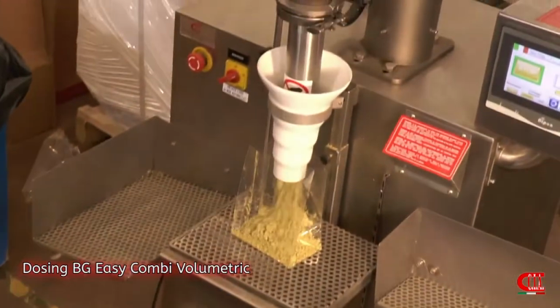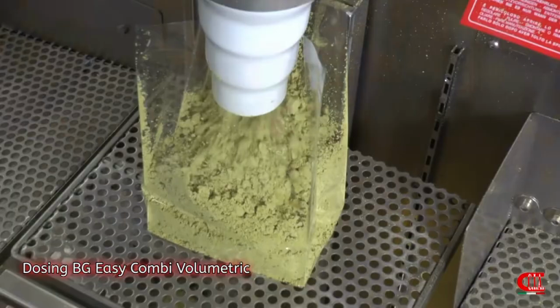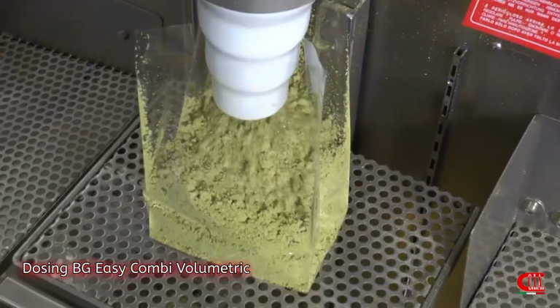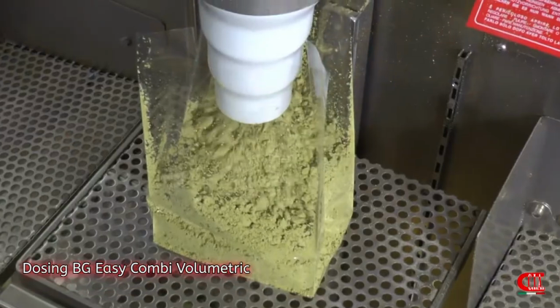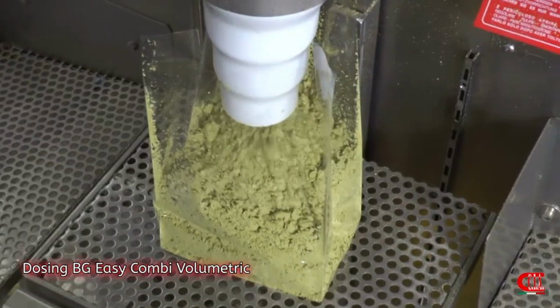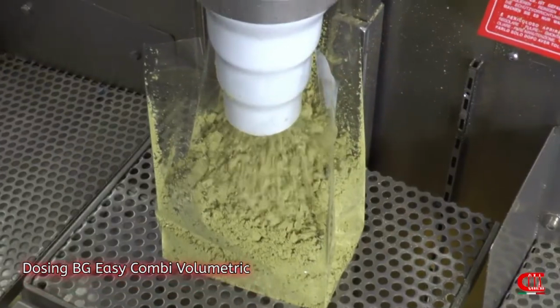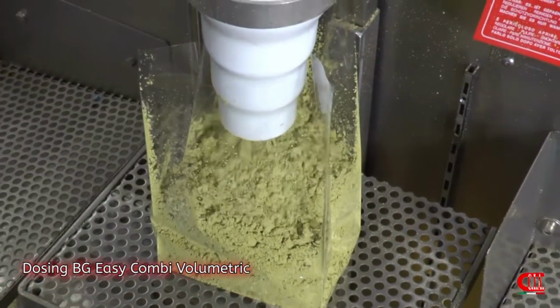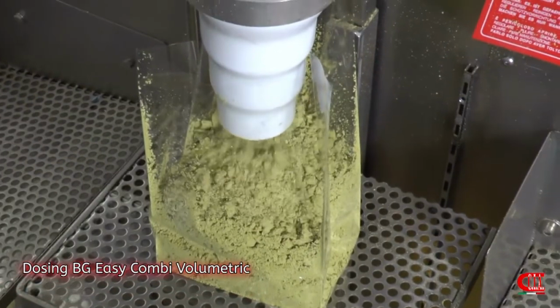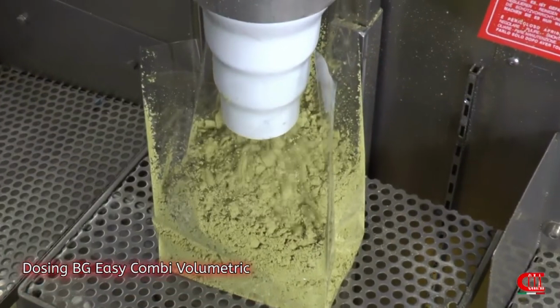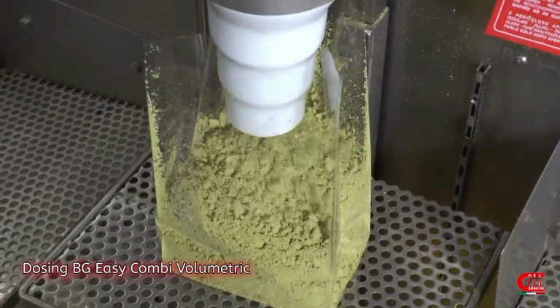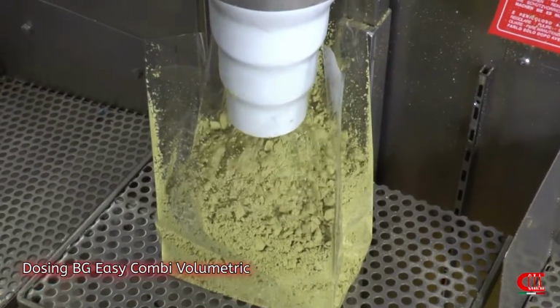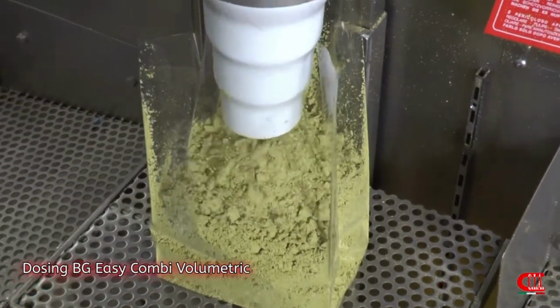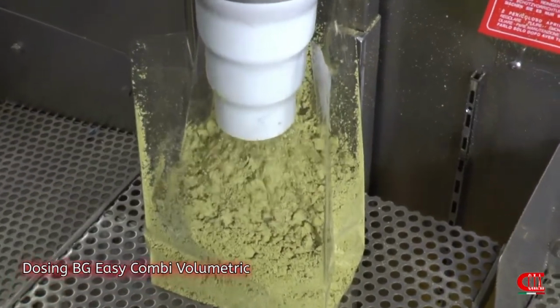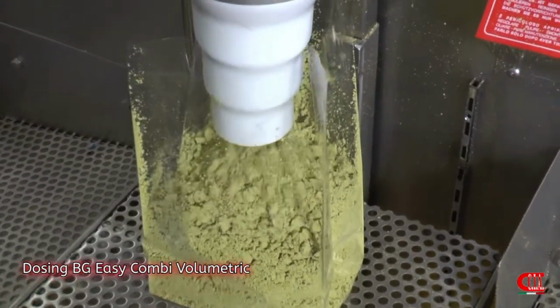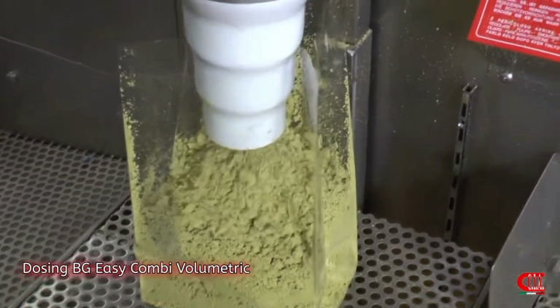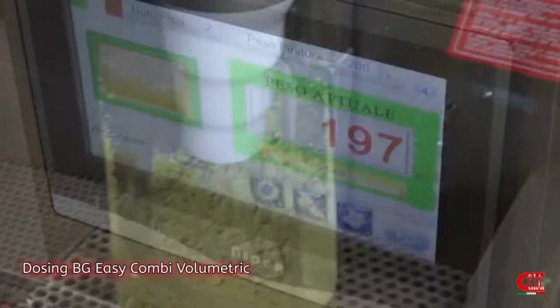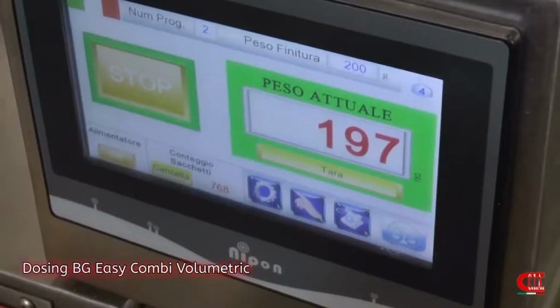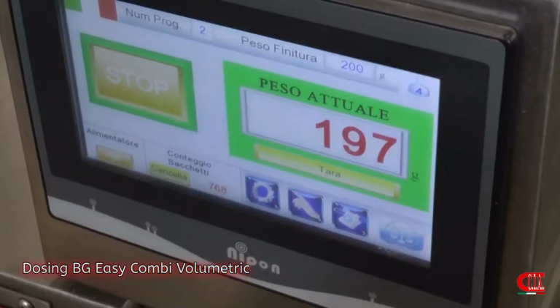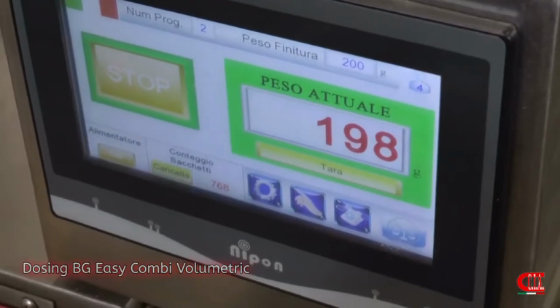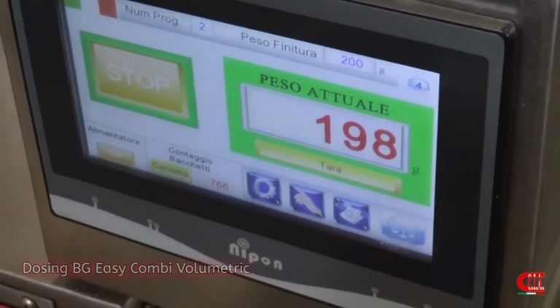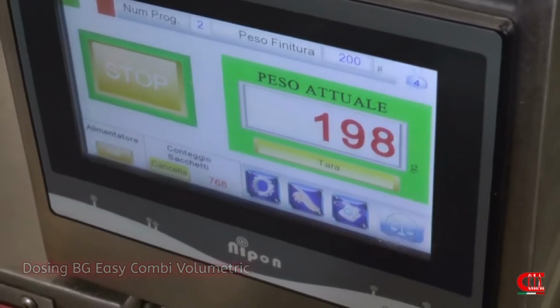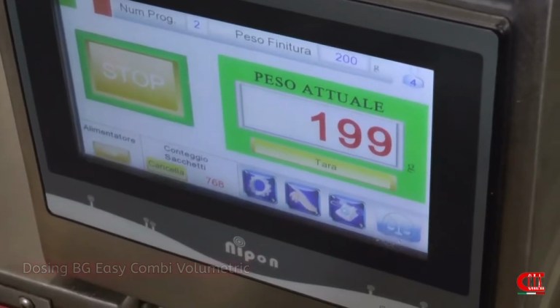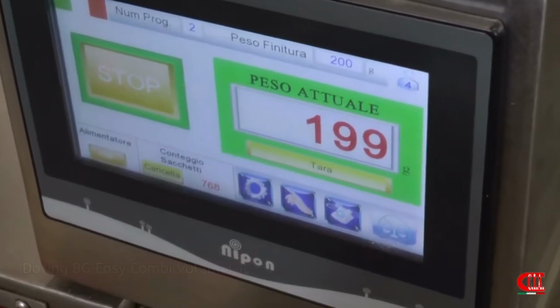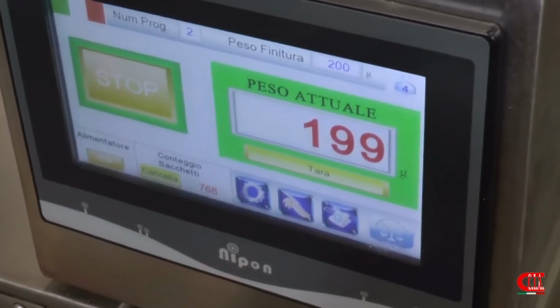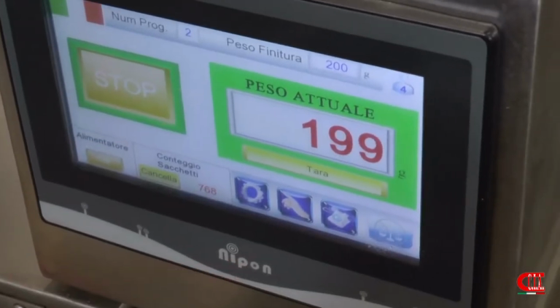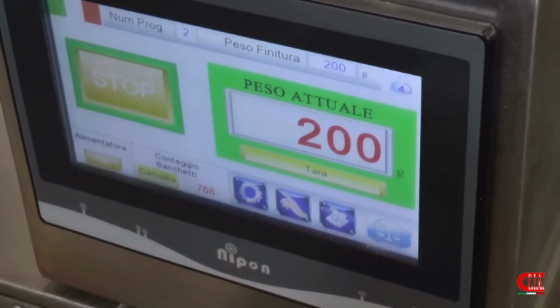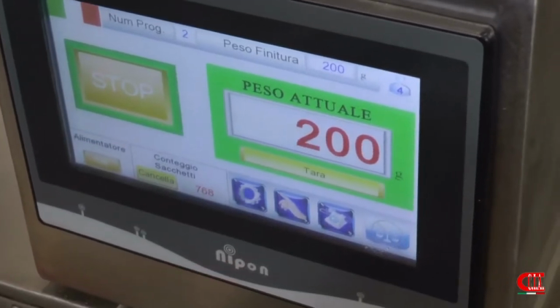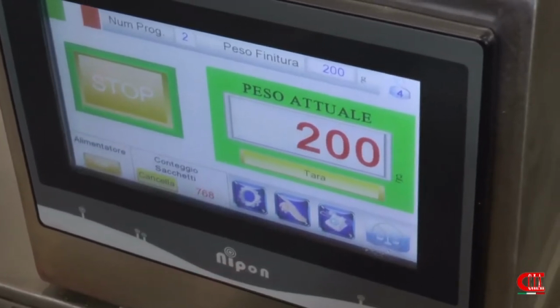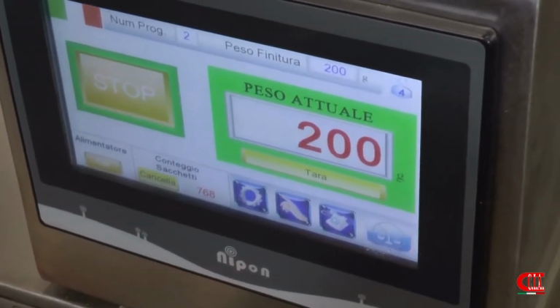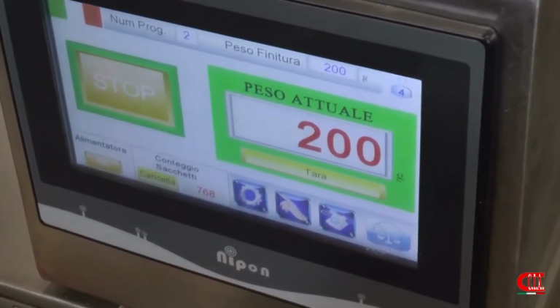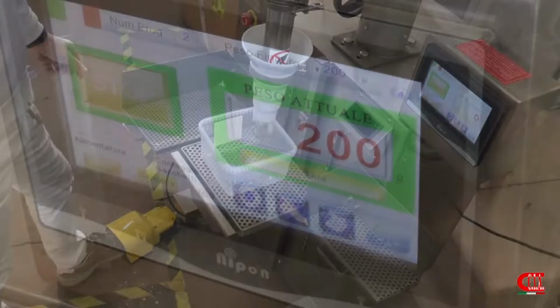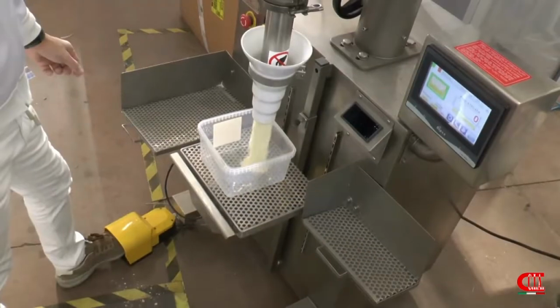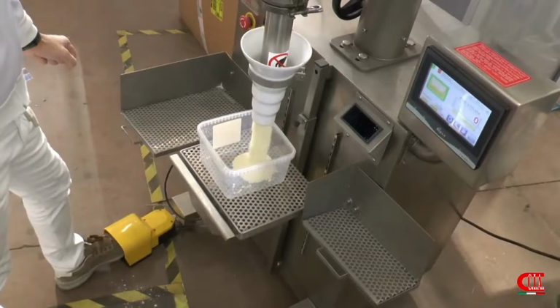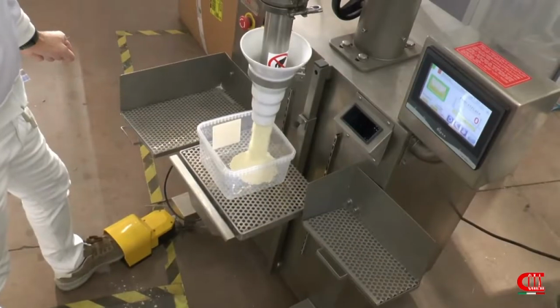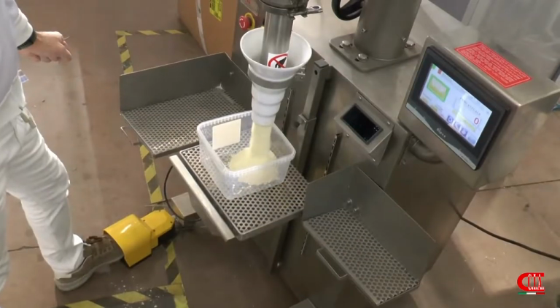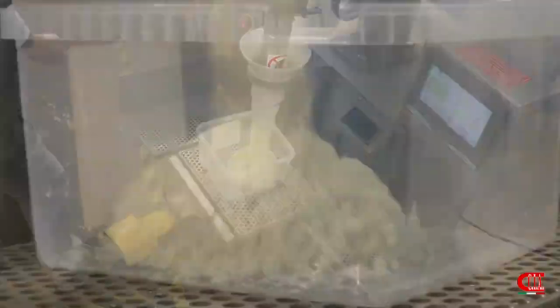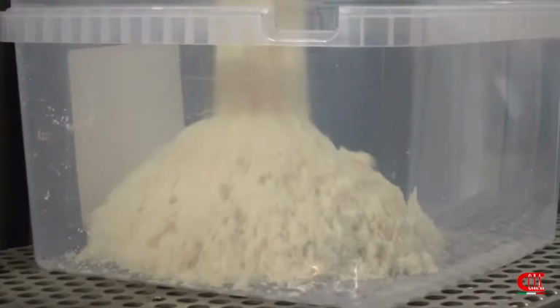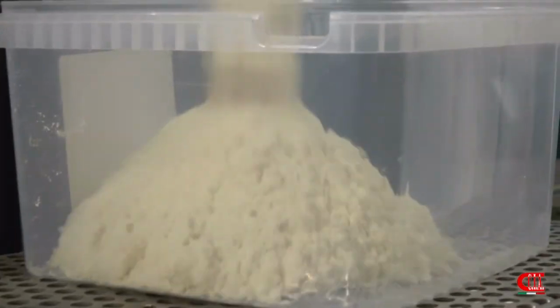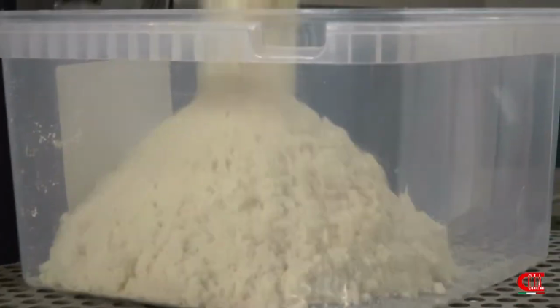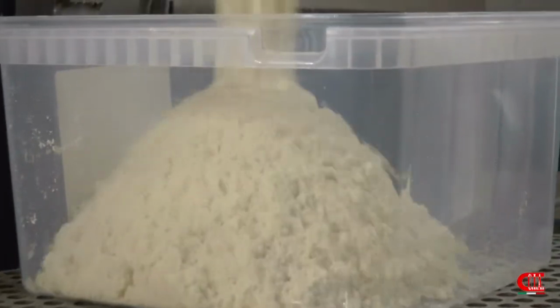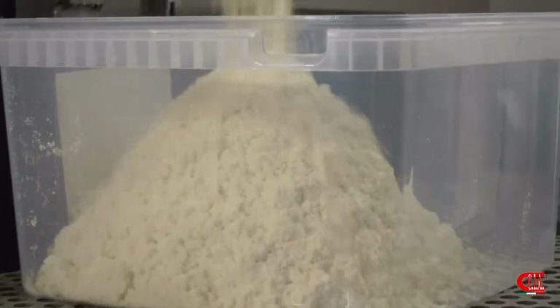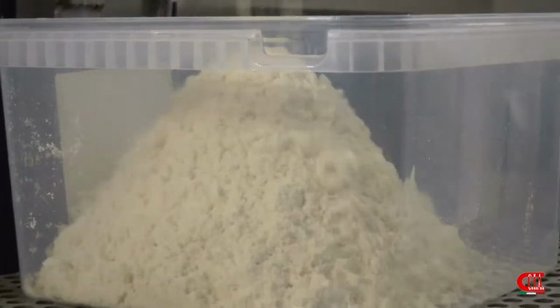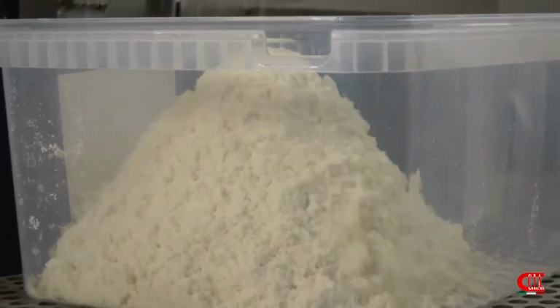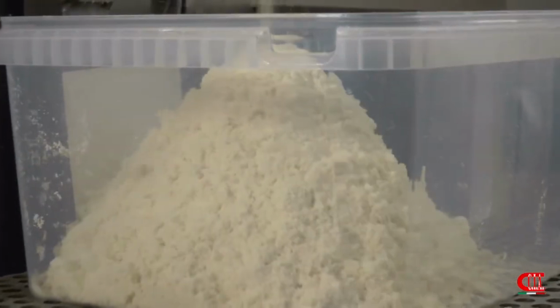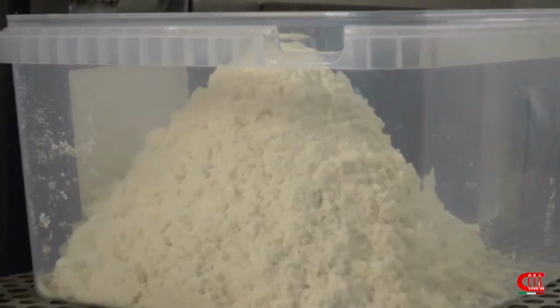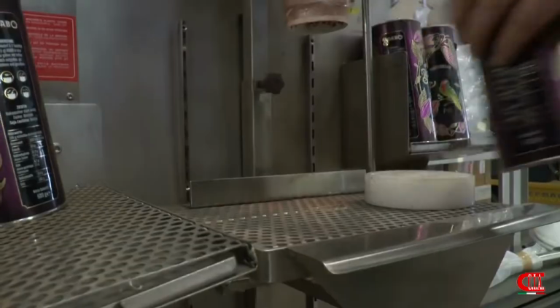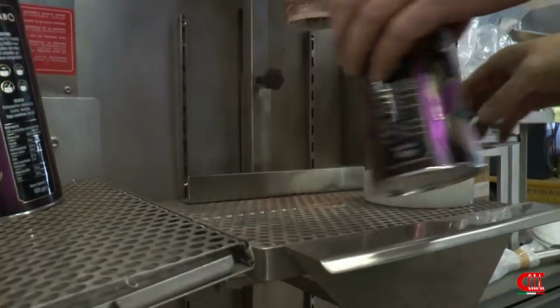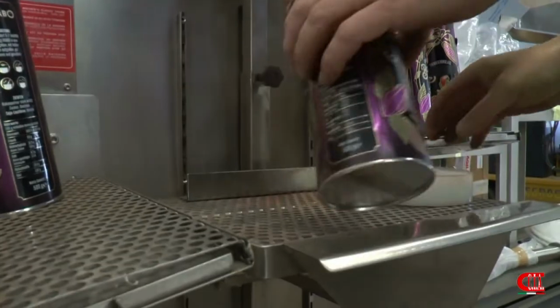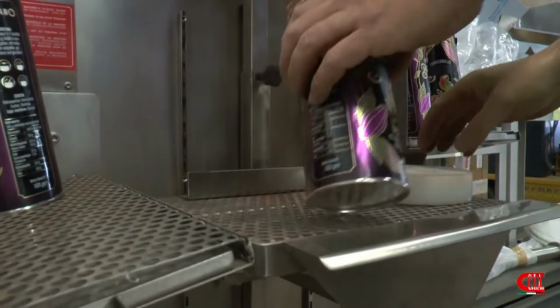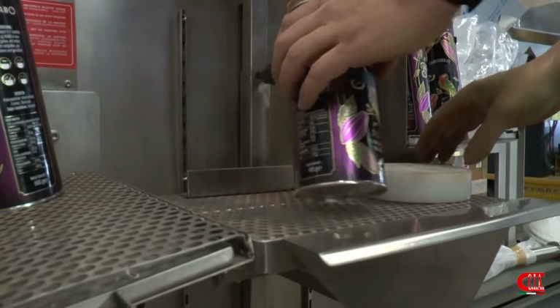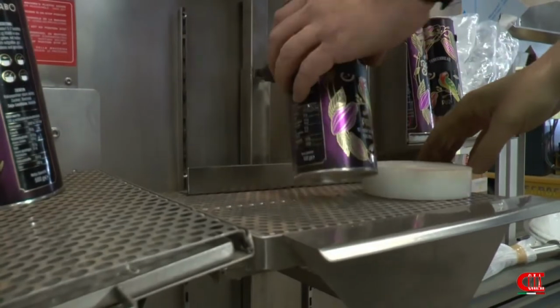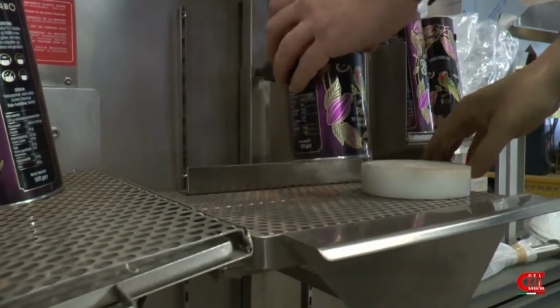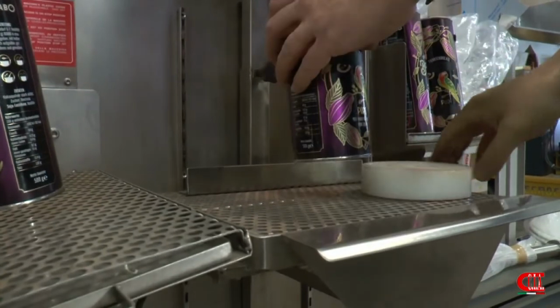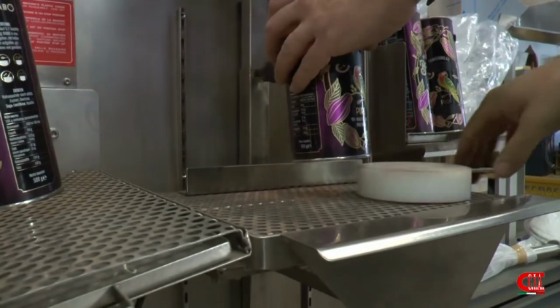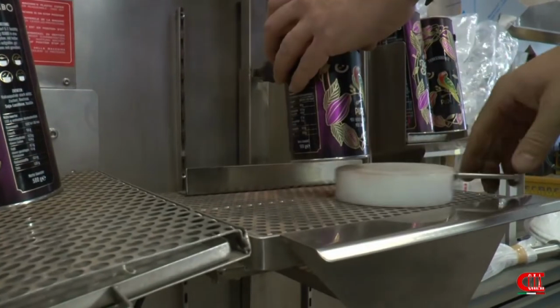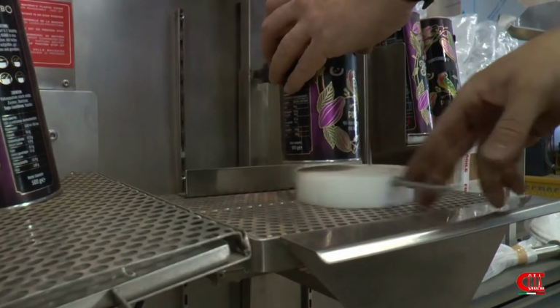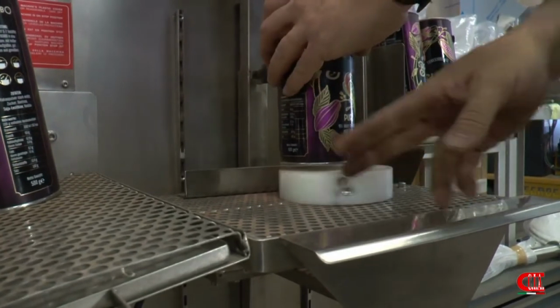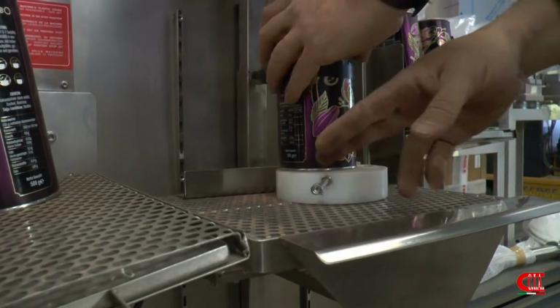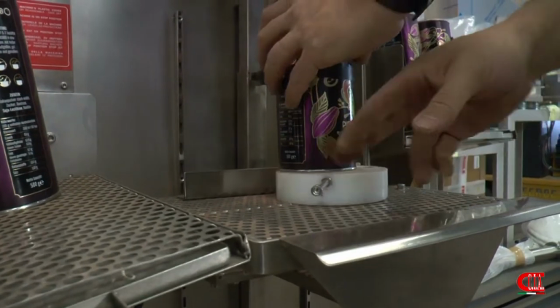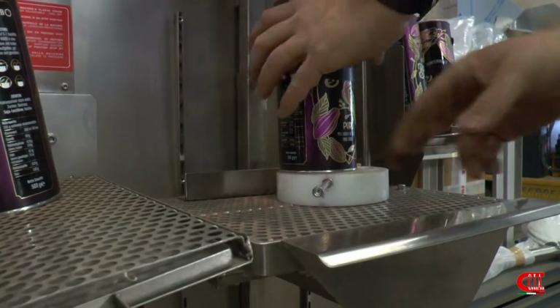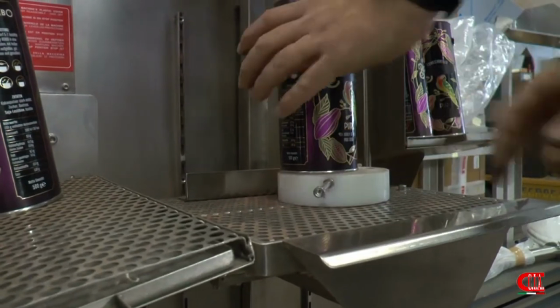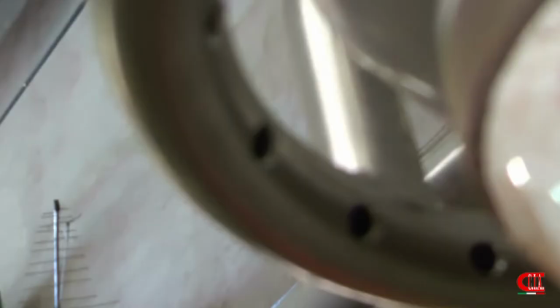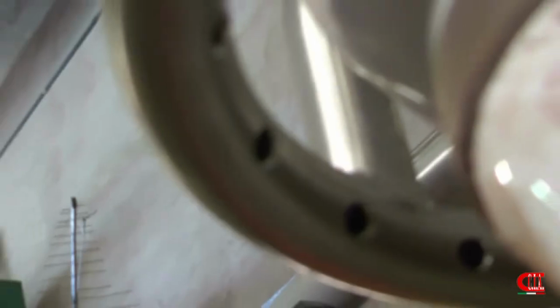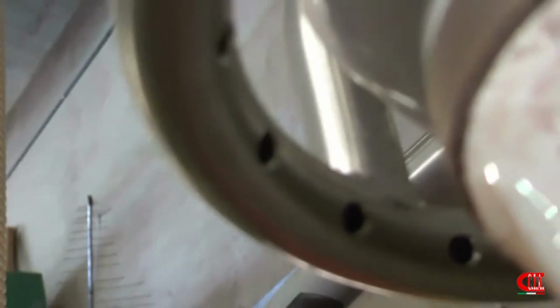In case of bigger productions, we suggest our automatic packing machines. According to the product to be packed, we have different optimal solutions and customization options.